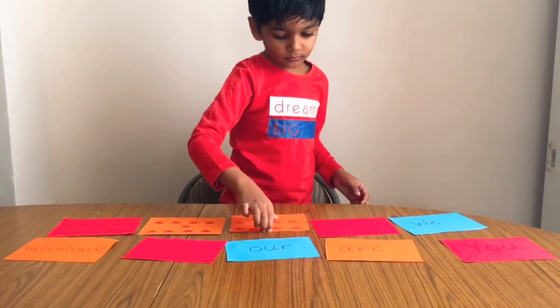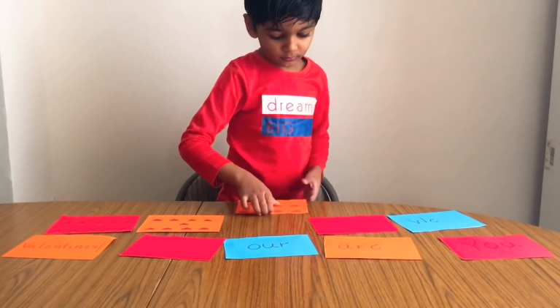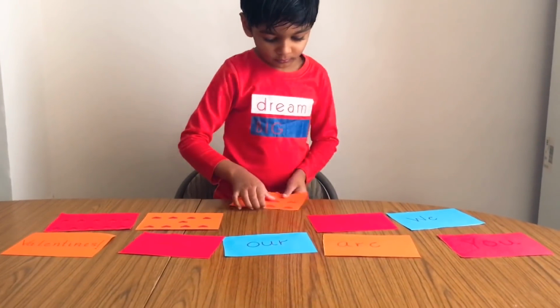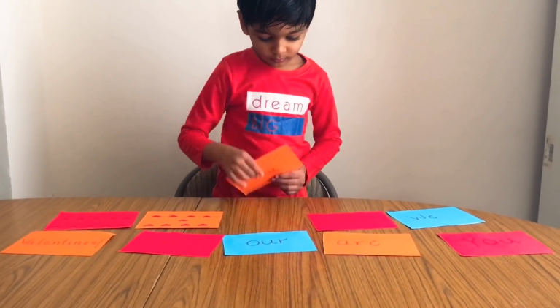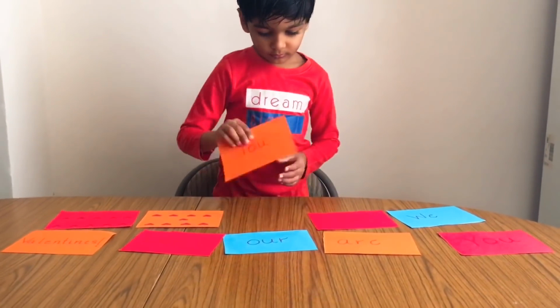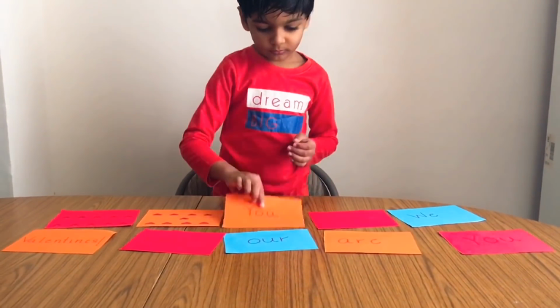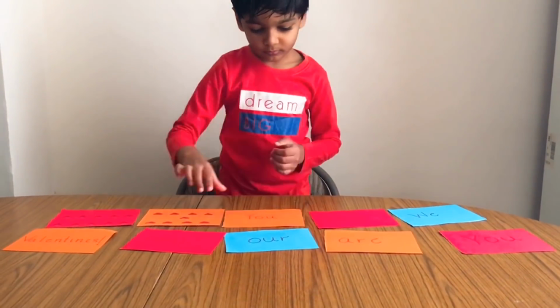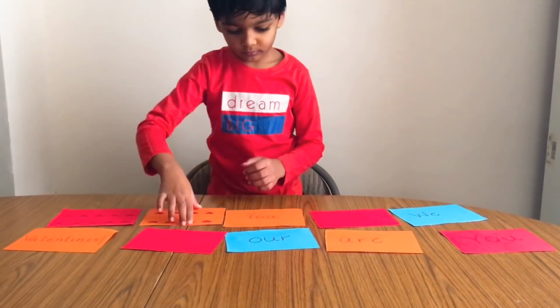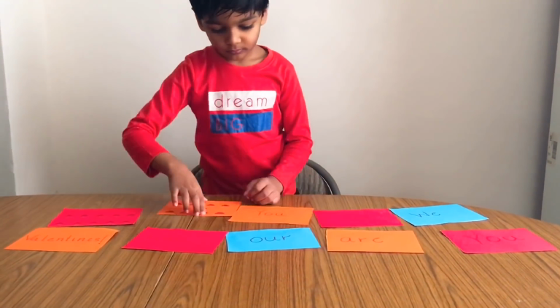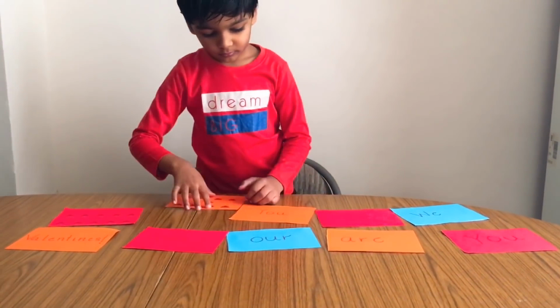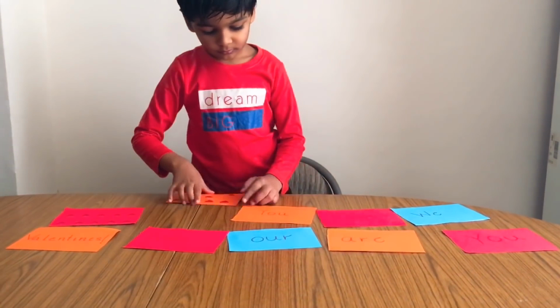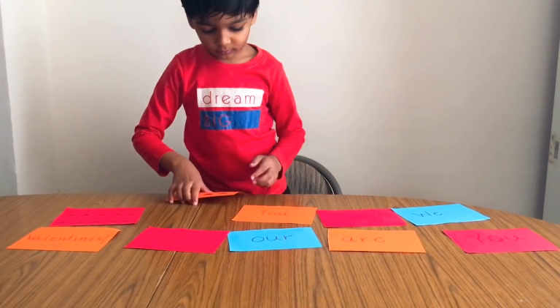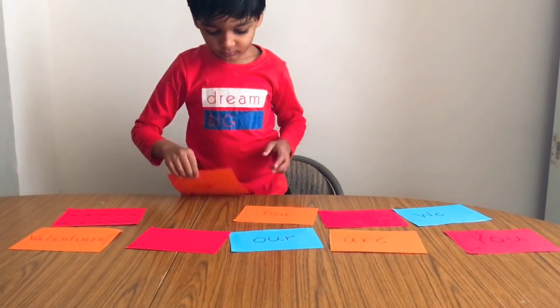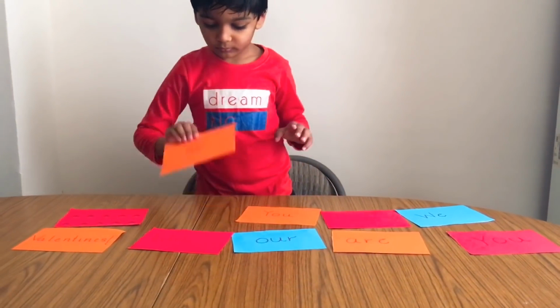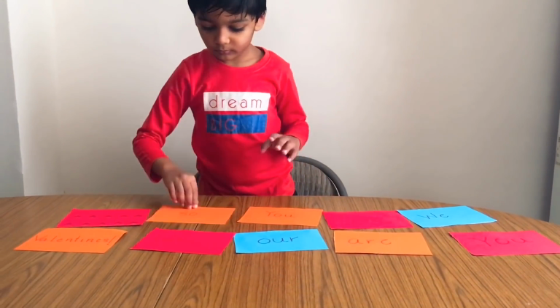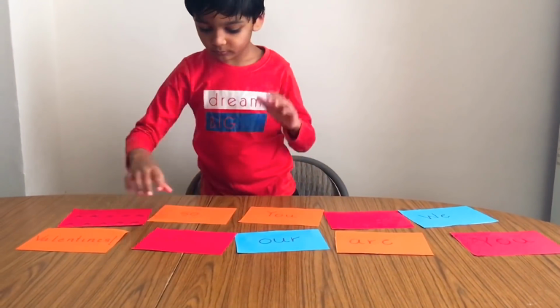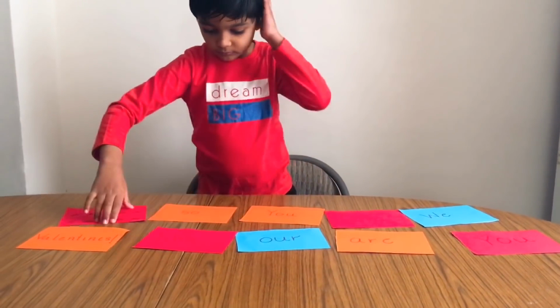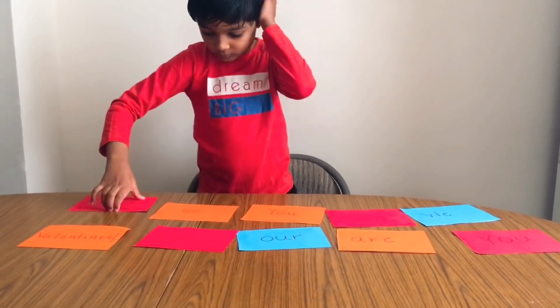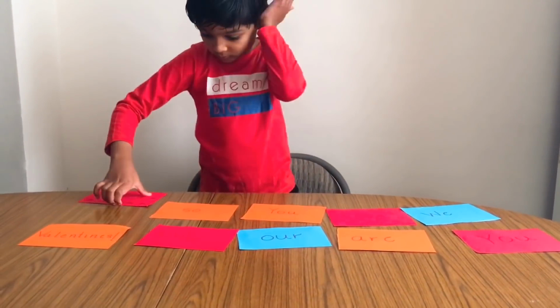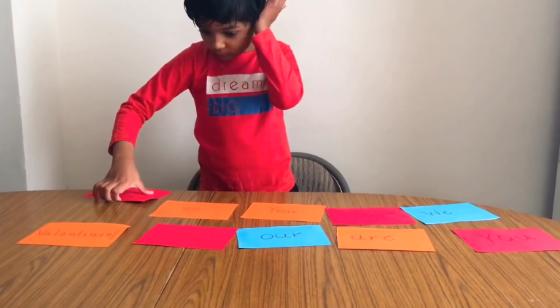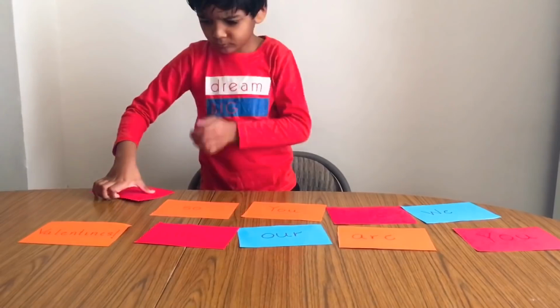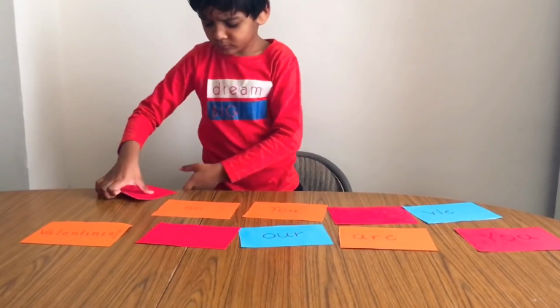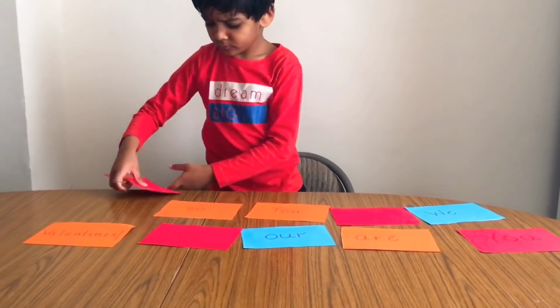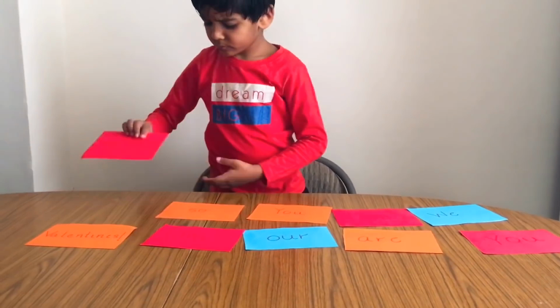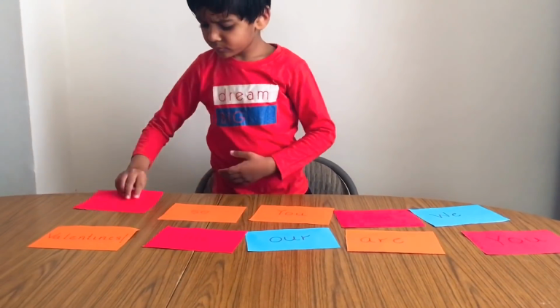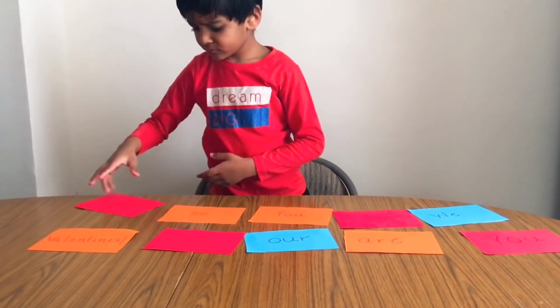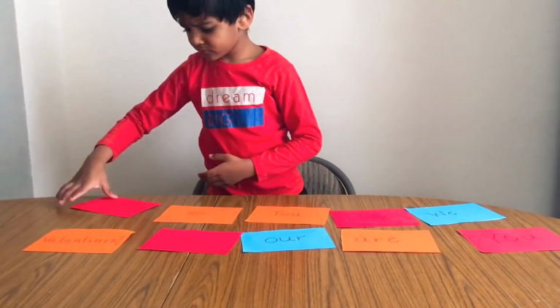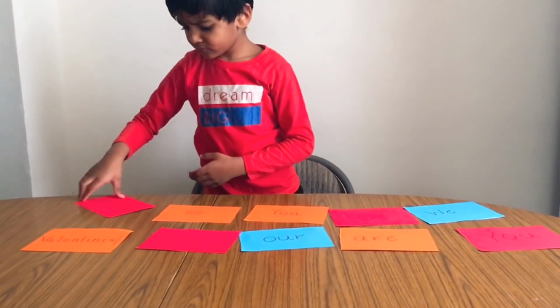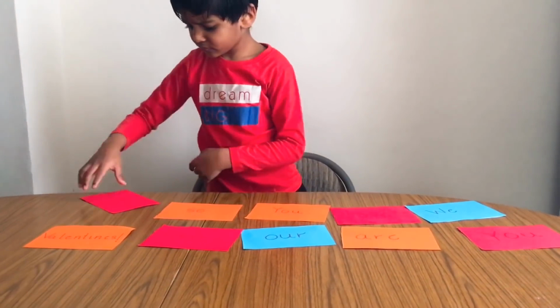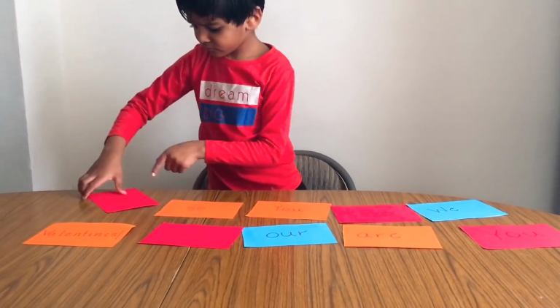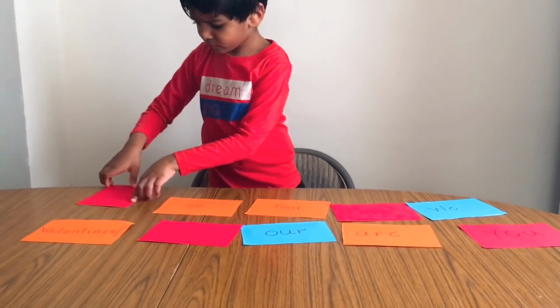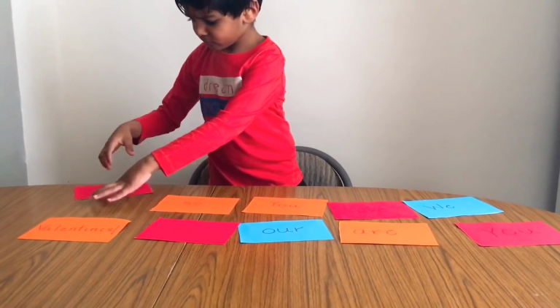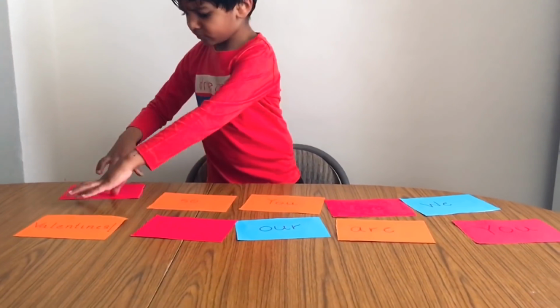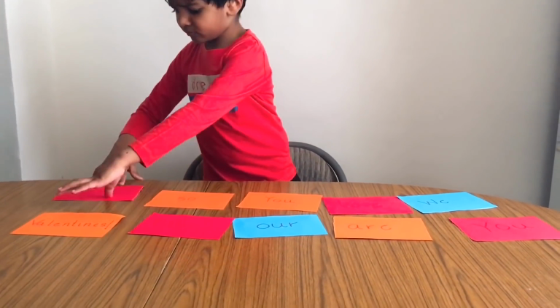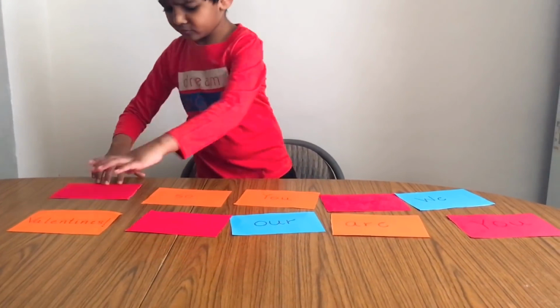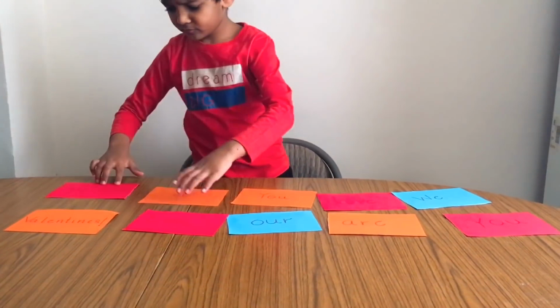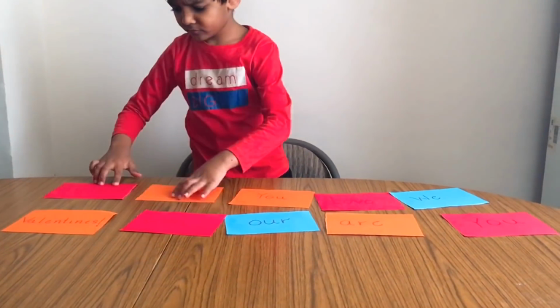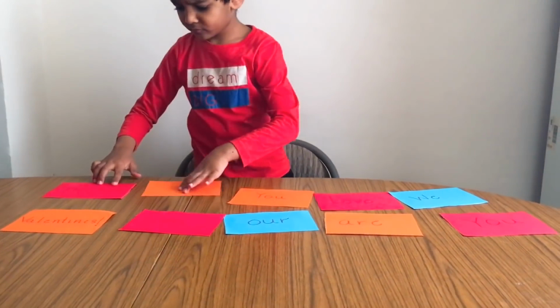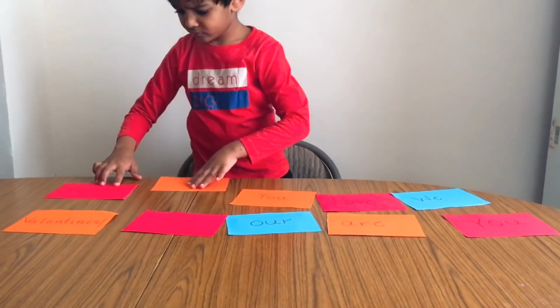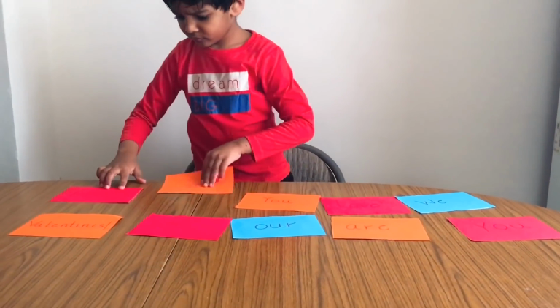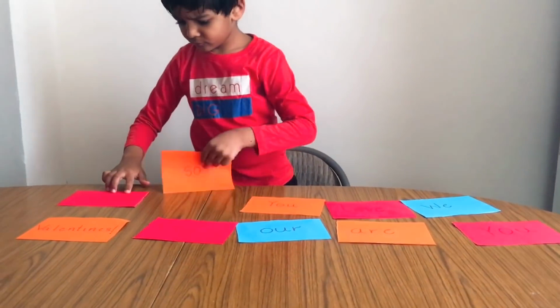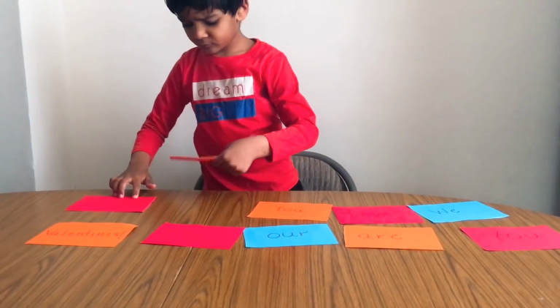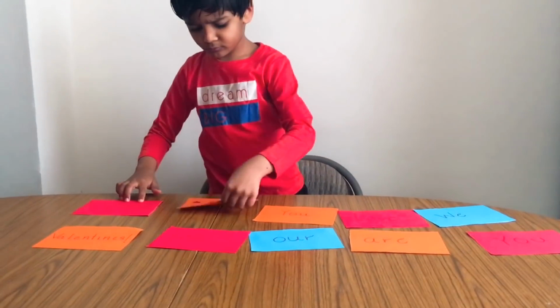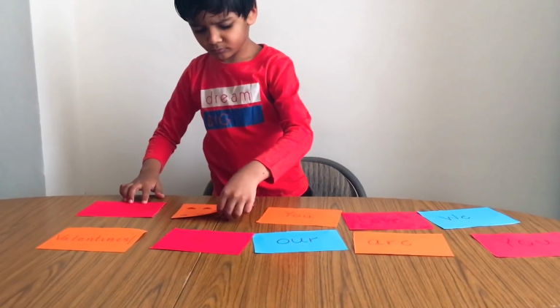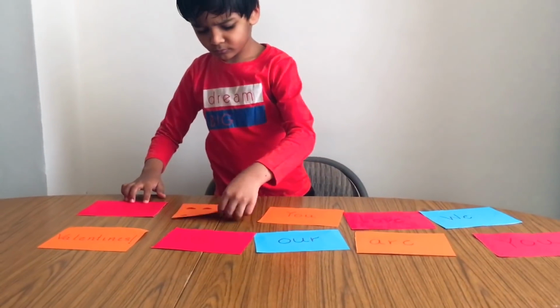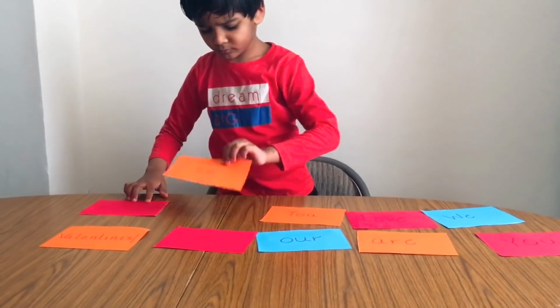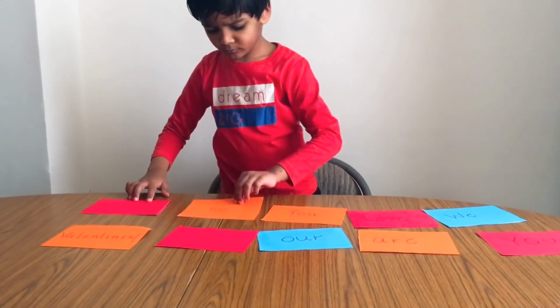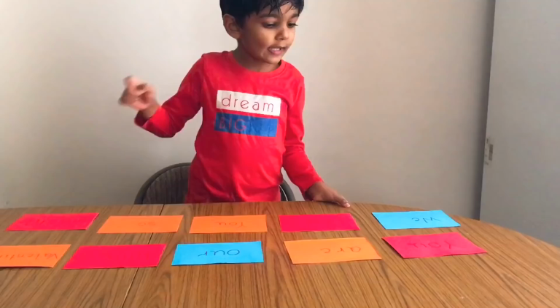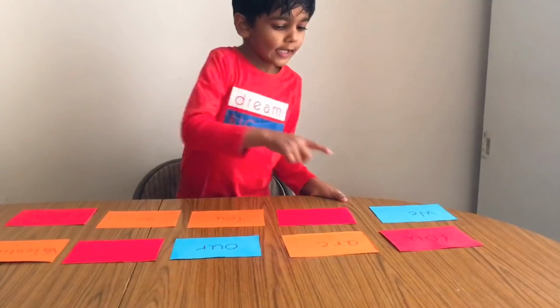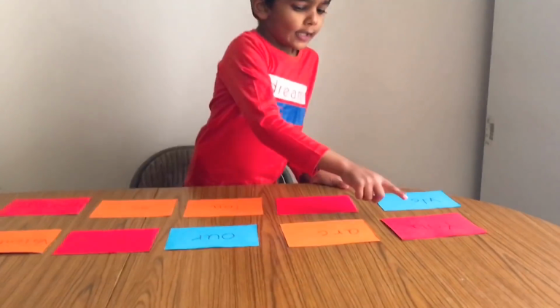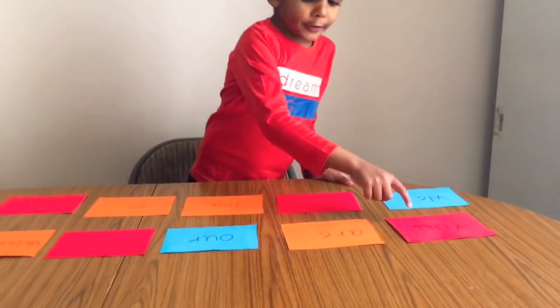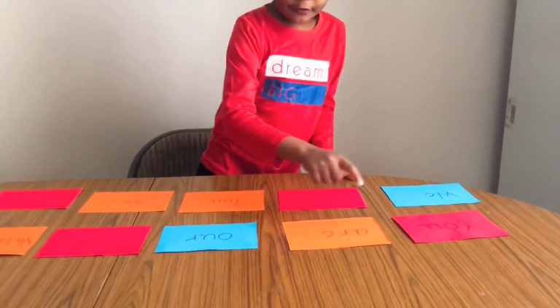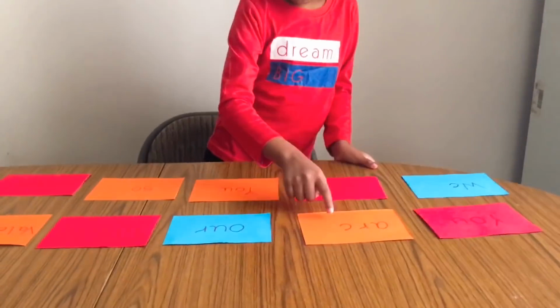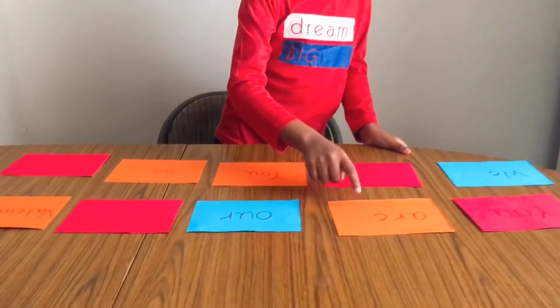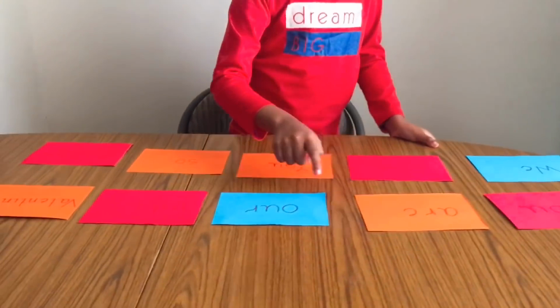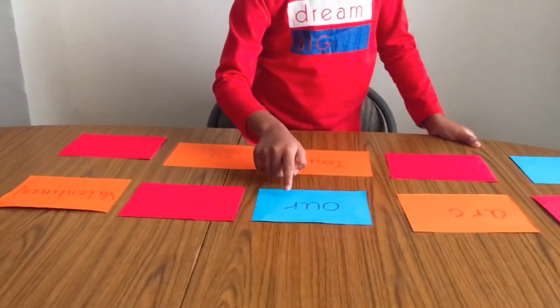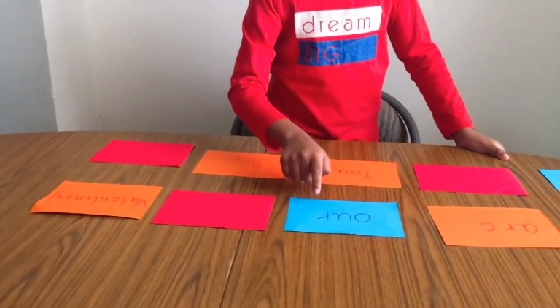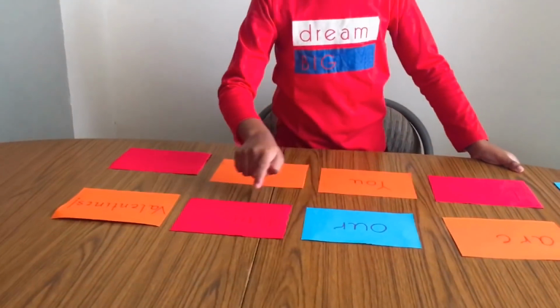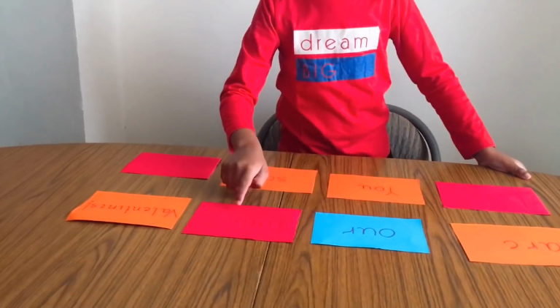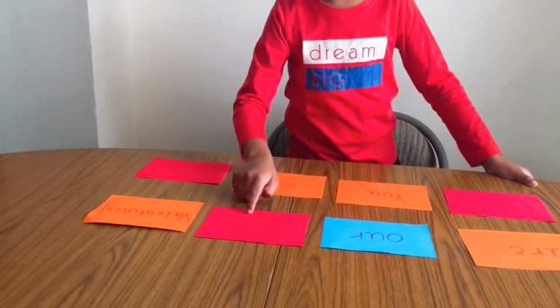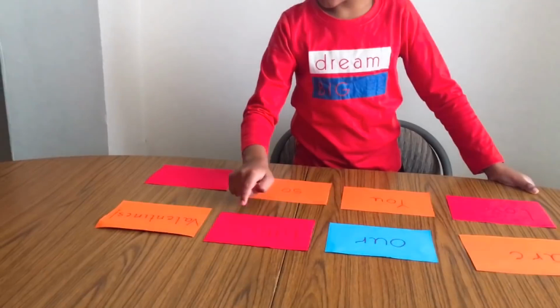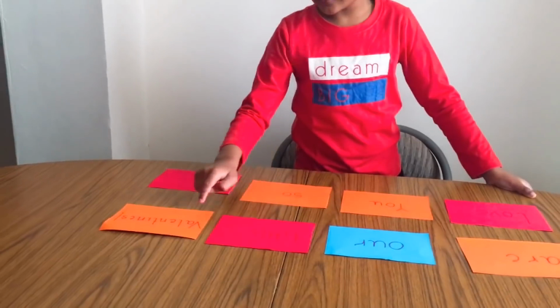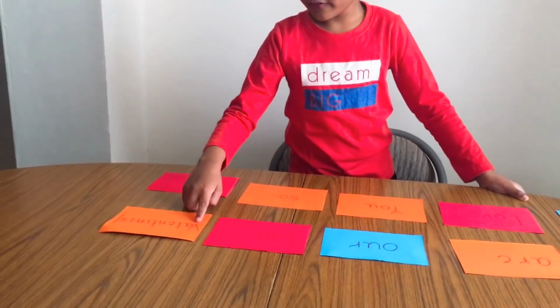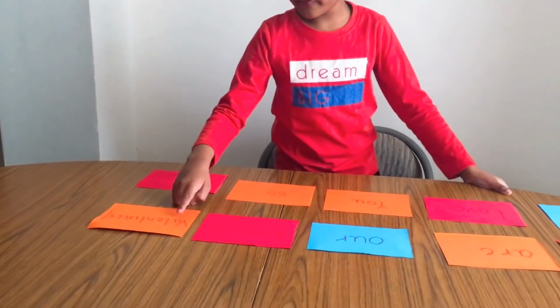My son actually requested I hide the cards again for a second round, even after he had already decoded the message!